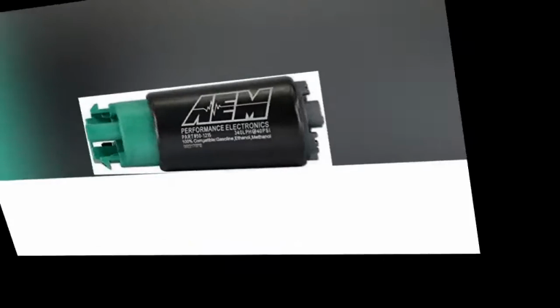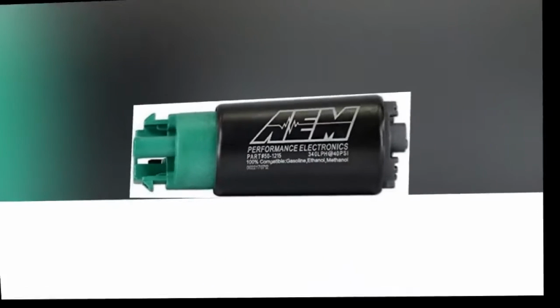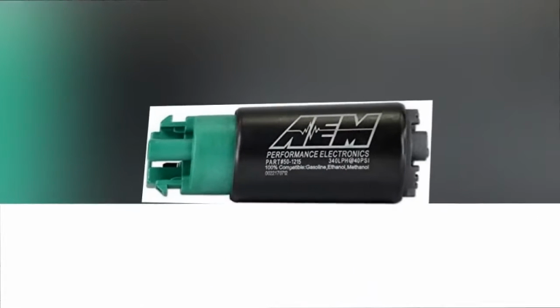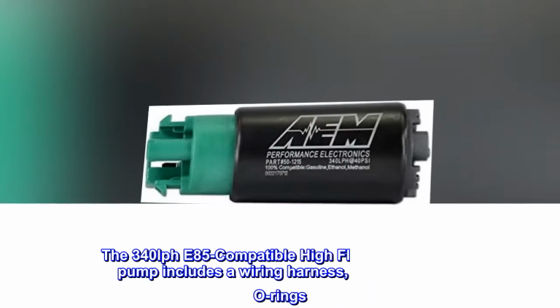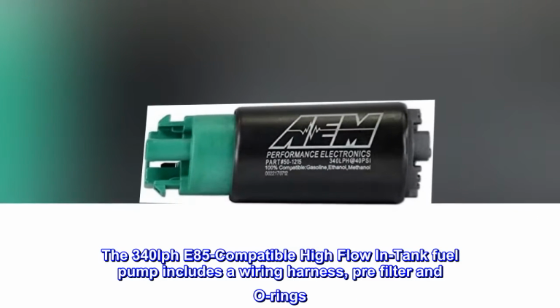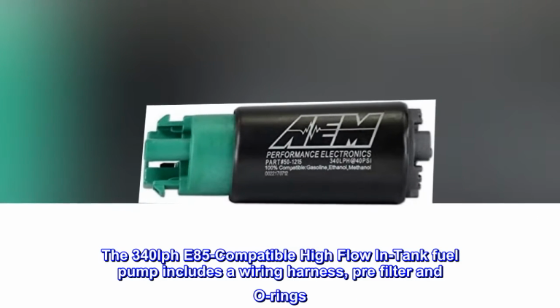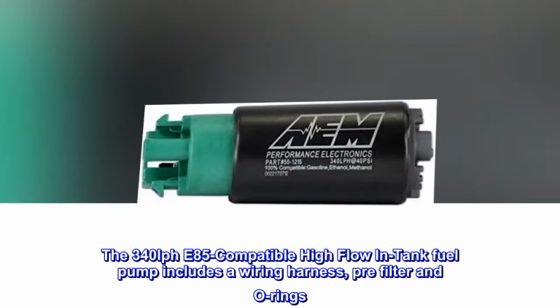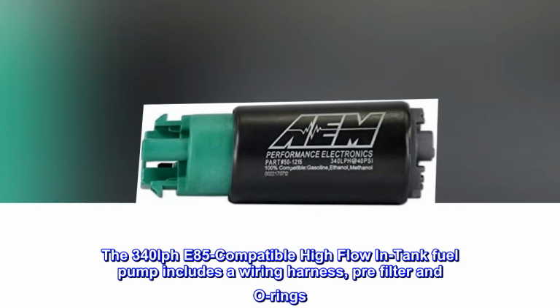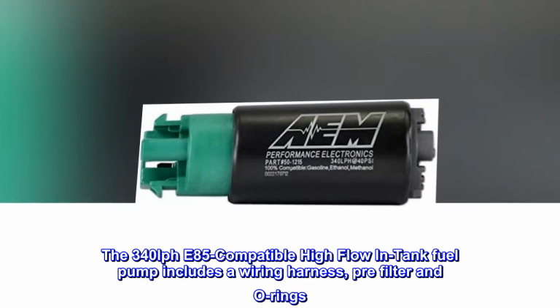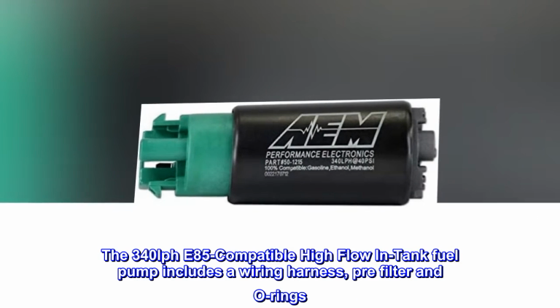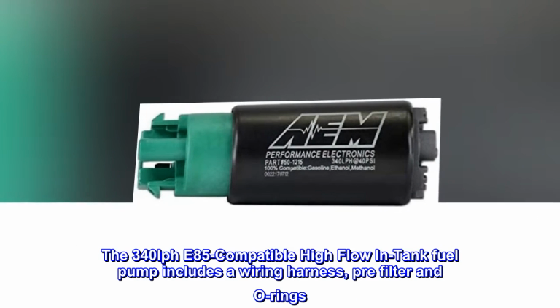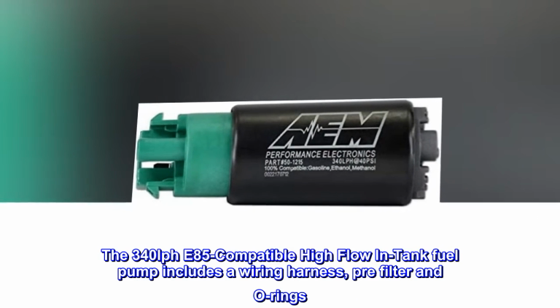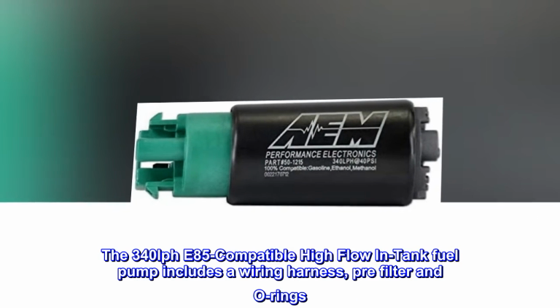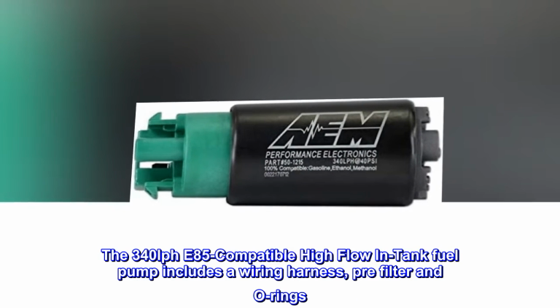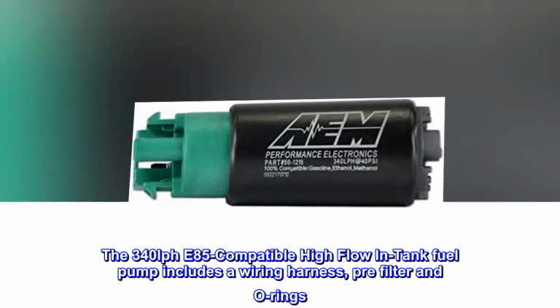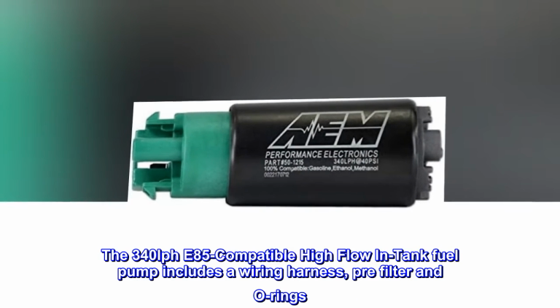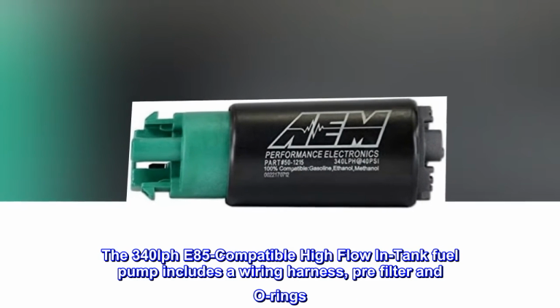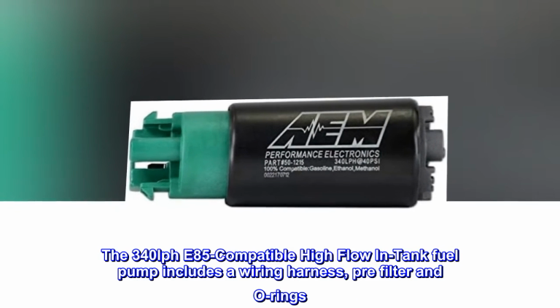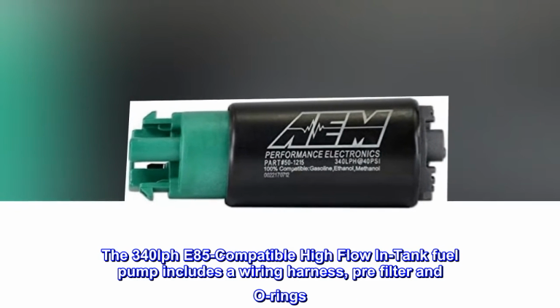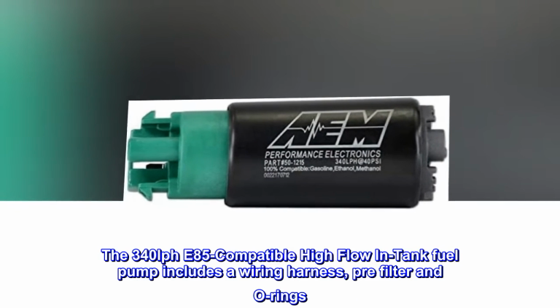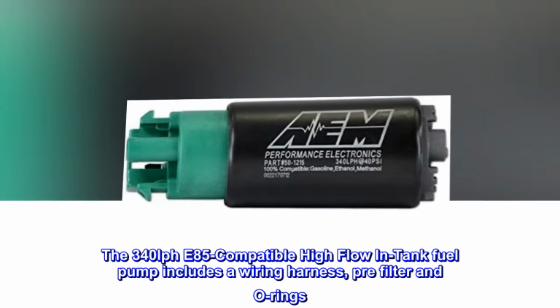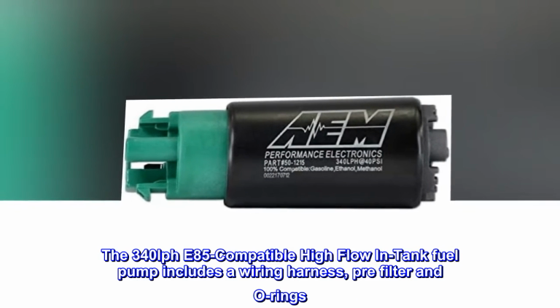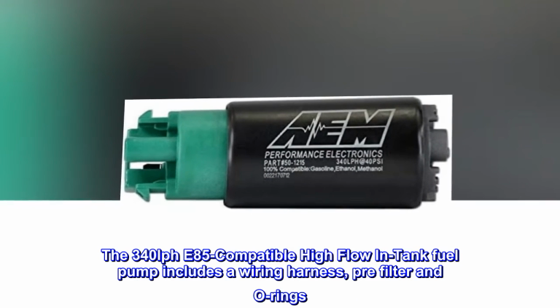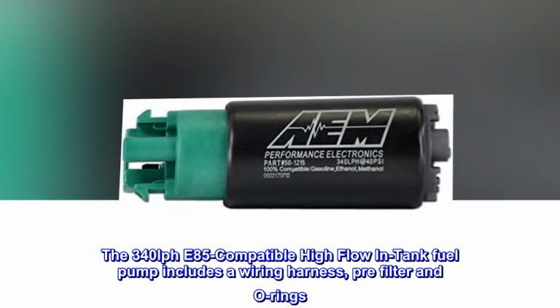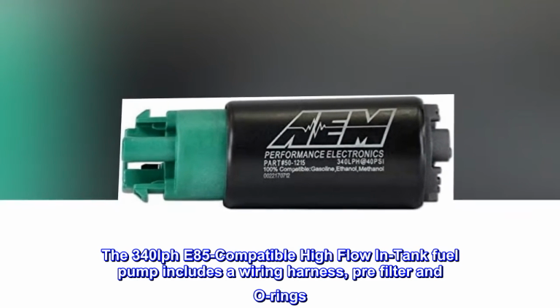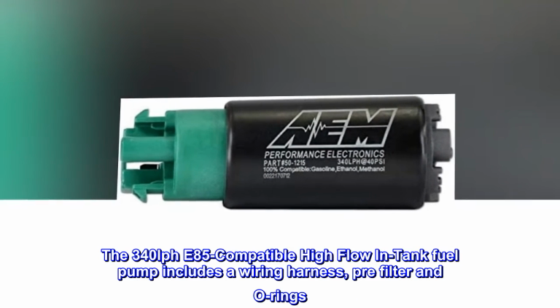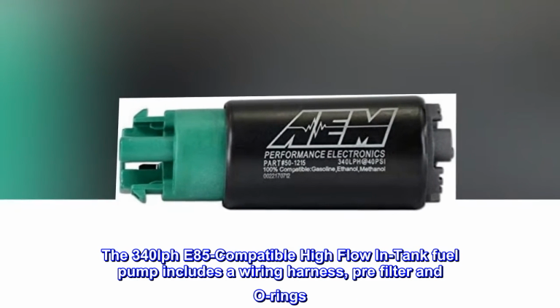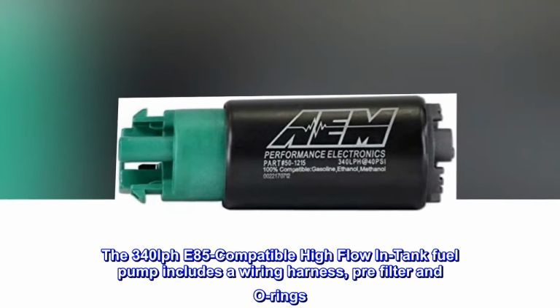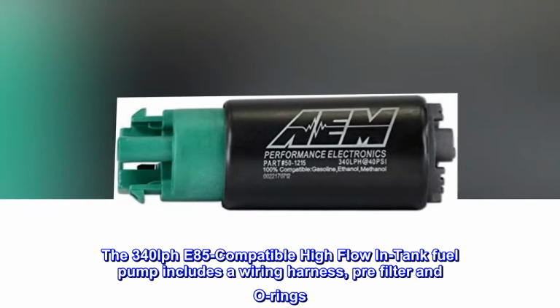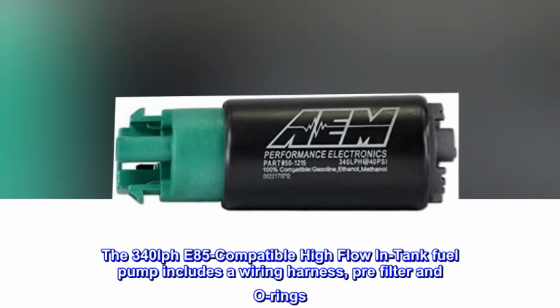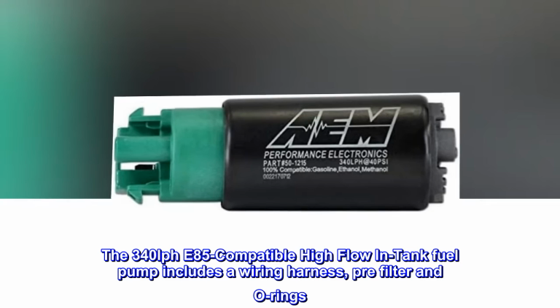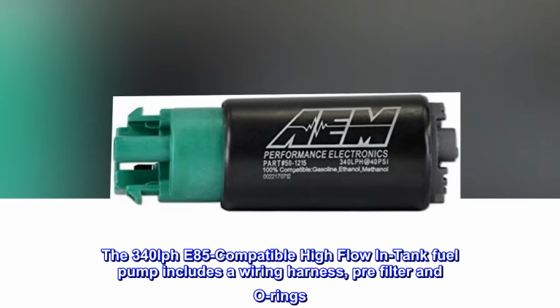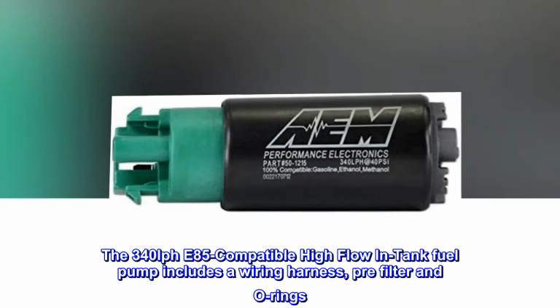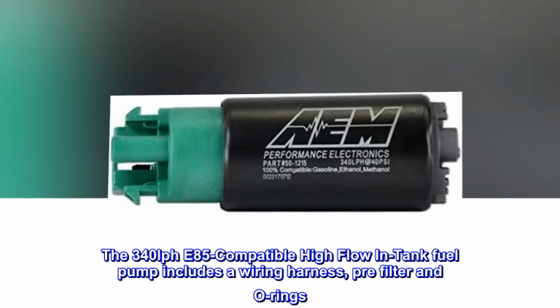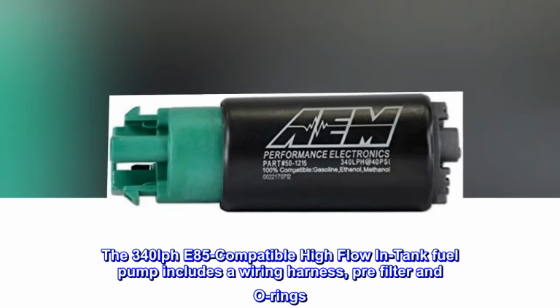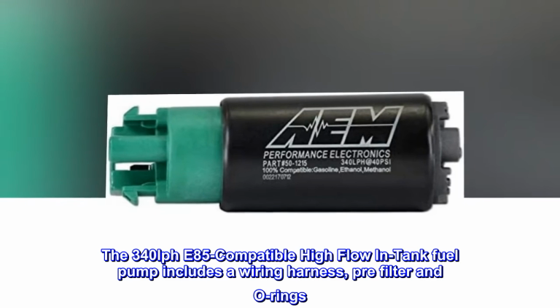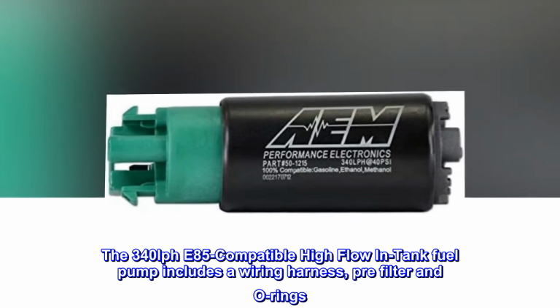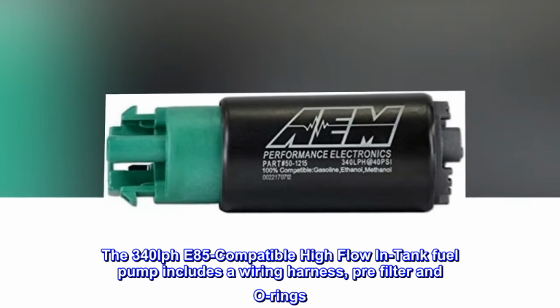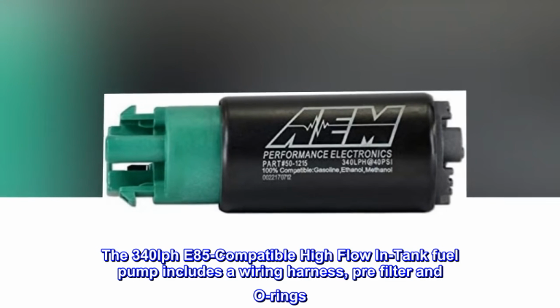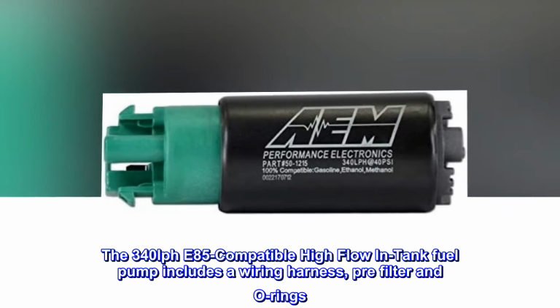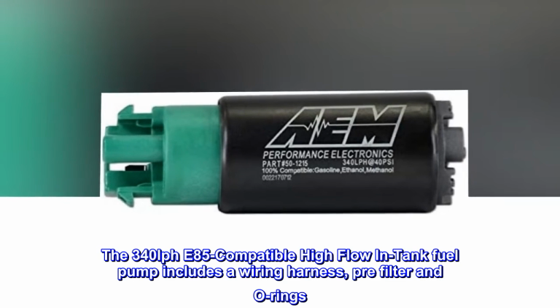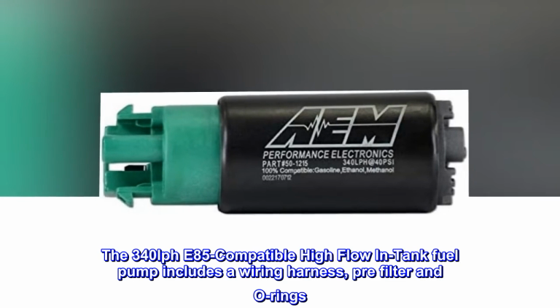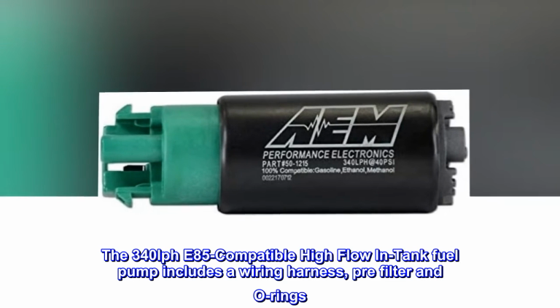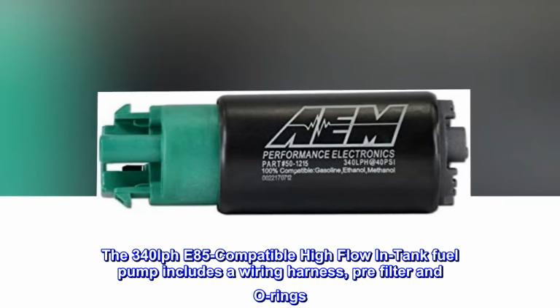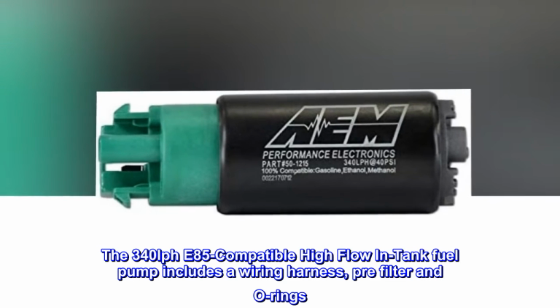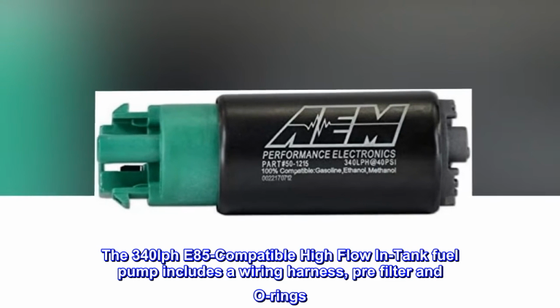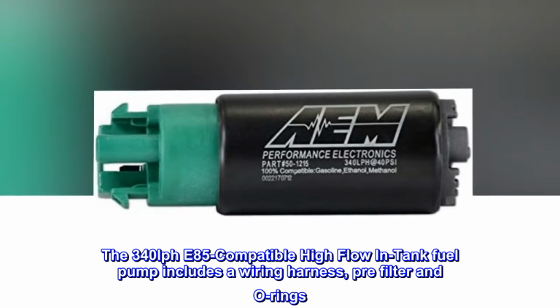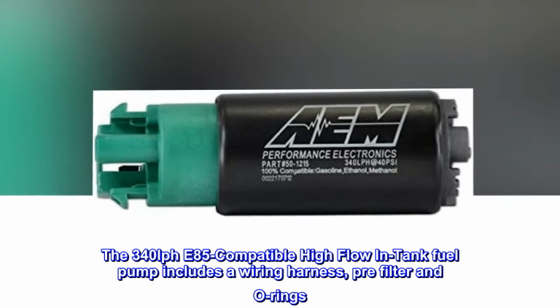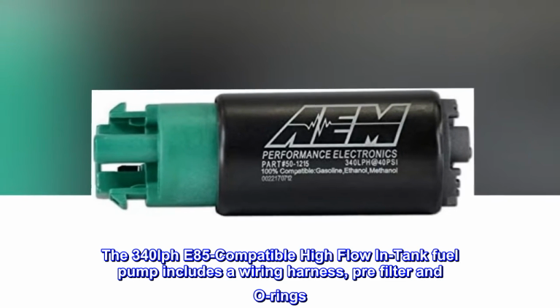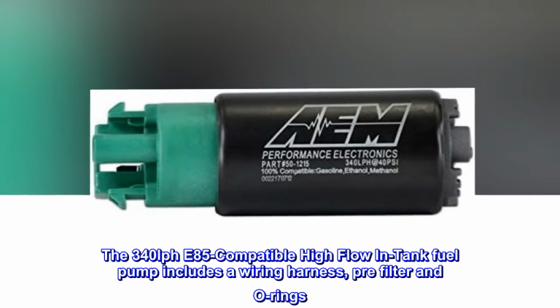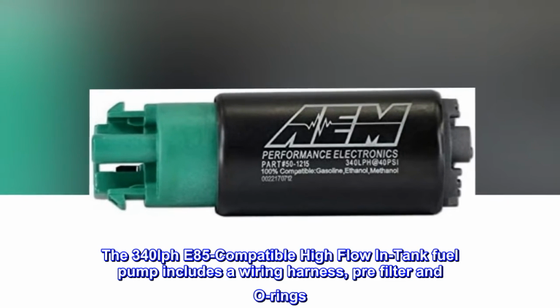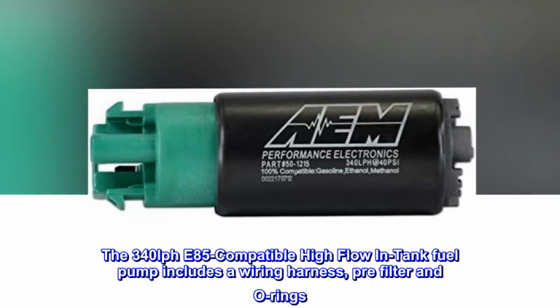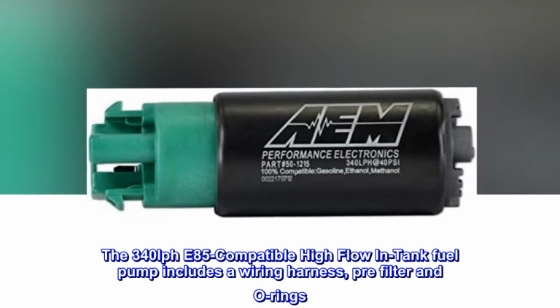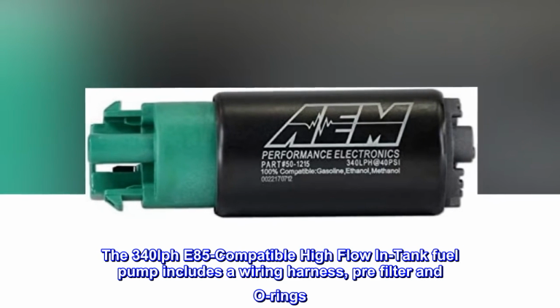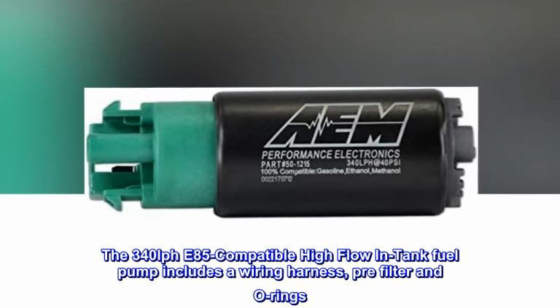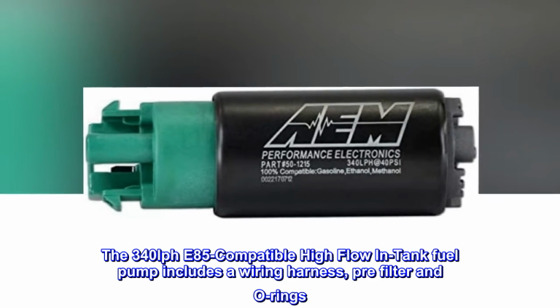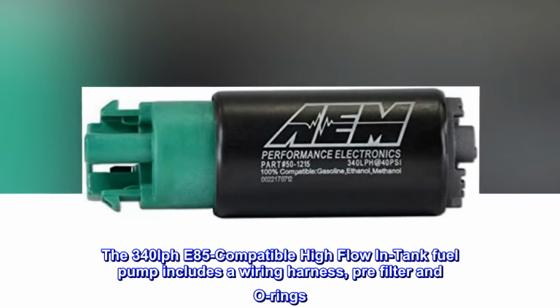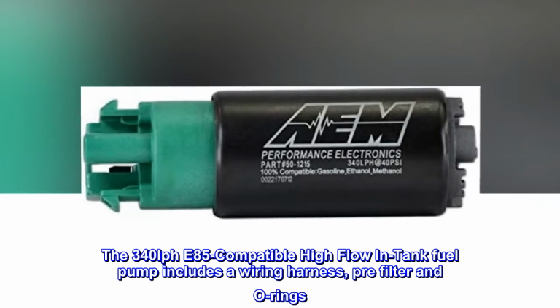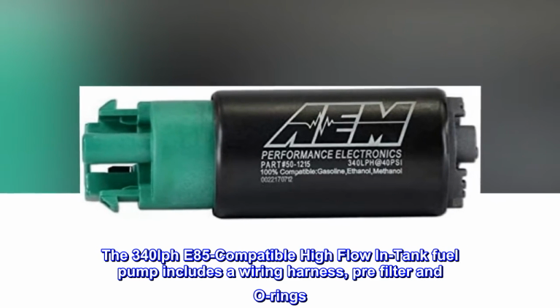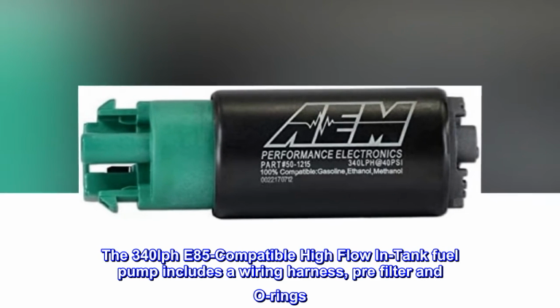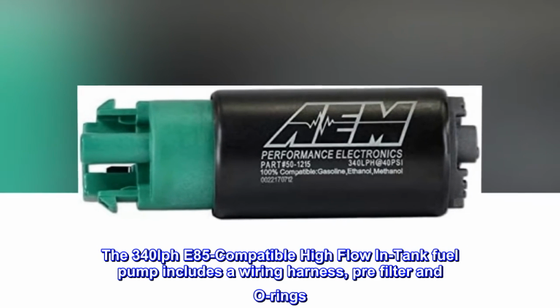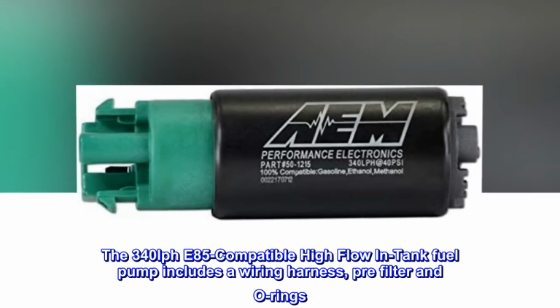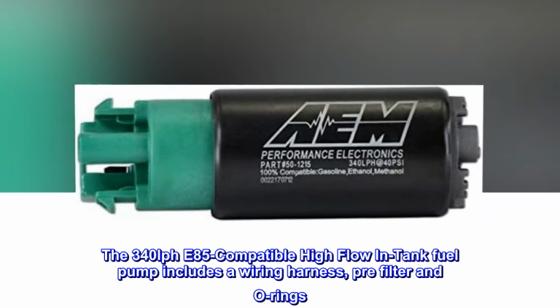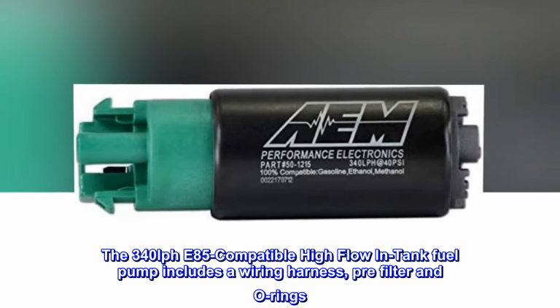The 340 LPH E85-compatible high-flow in-tank fuel pump includes a wiring harness, pre-filter, and O-rings.